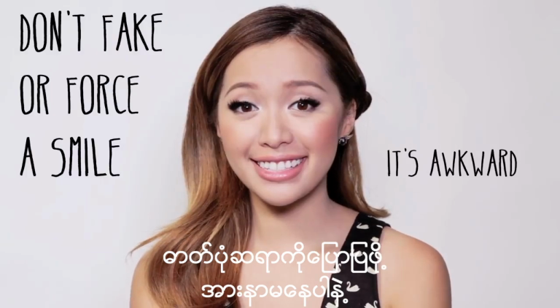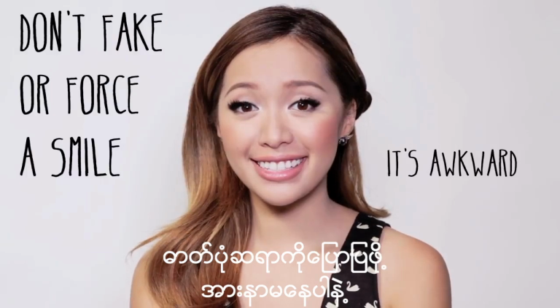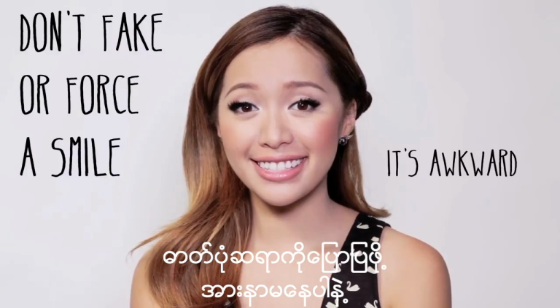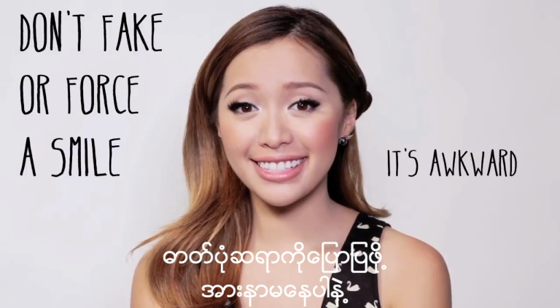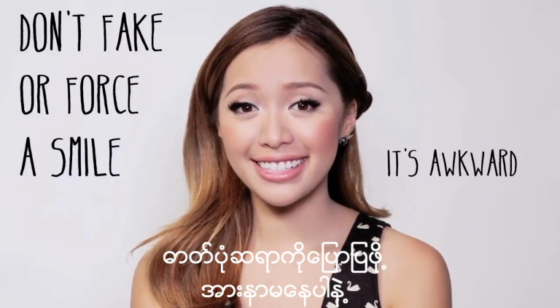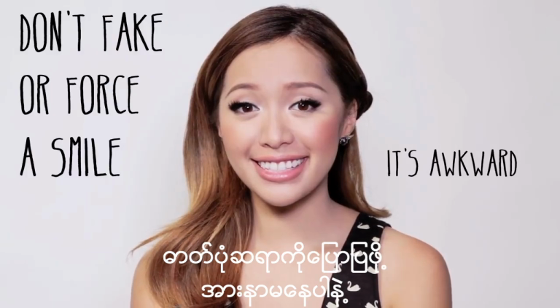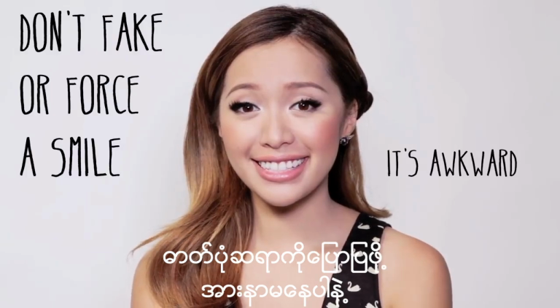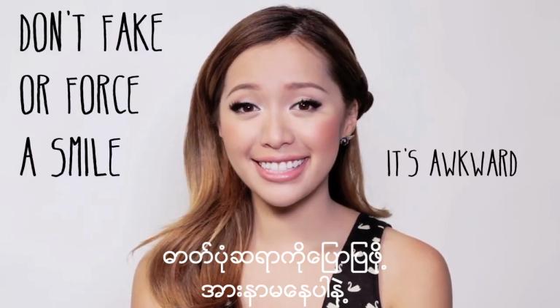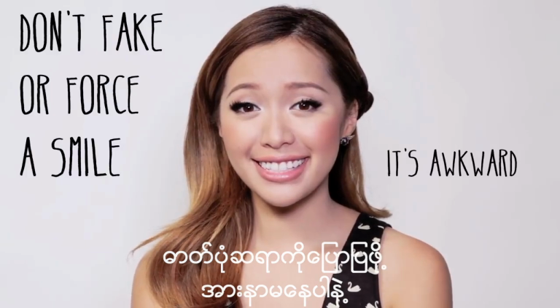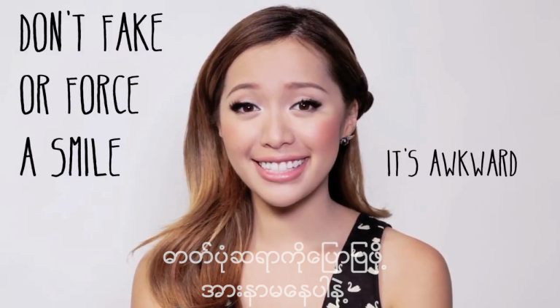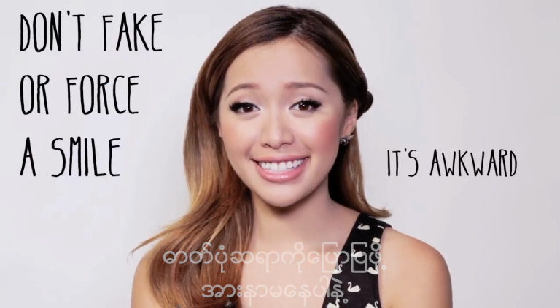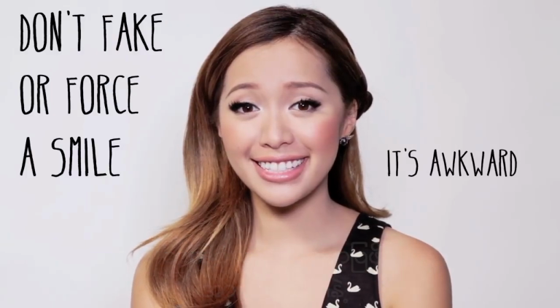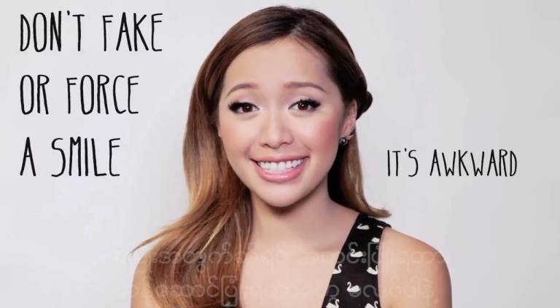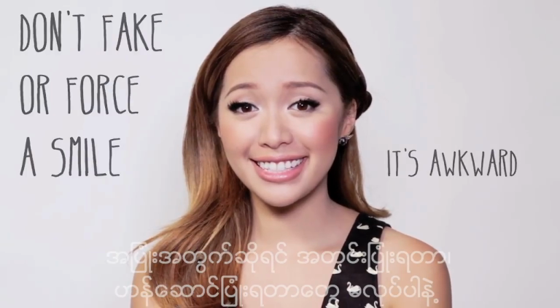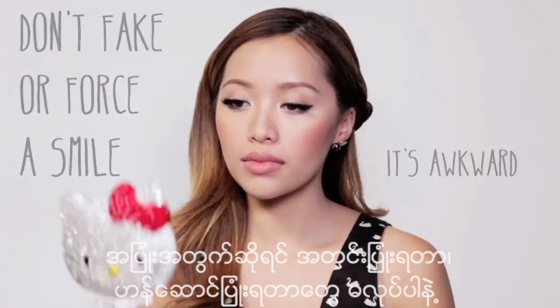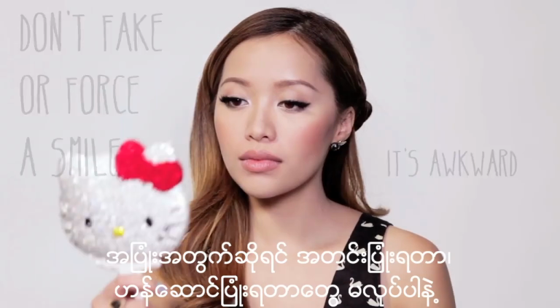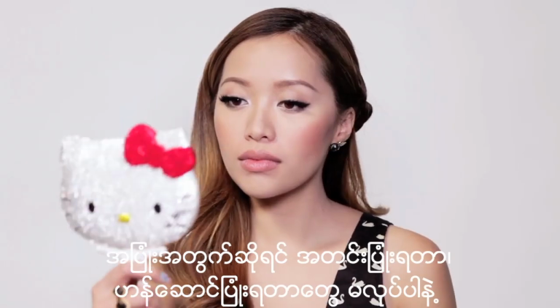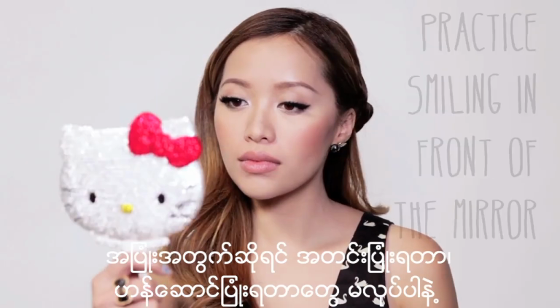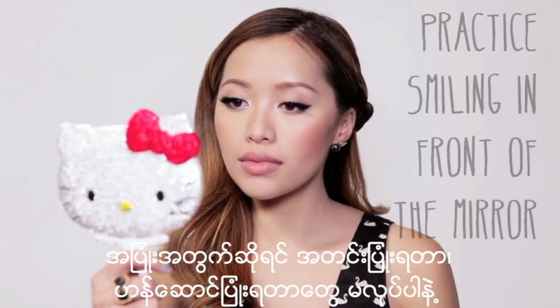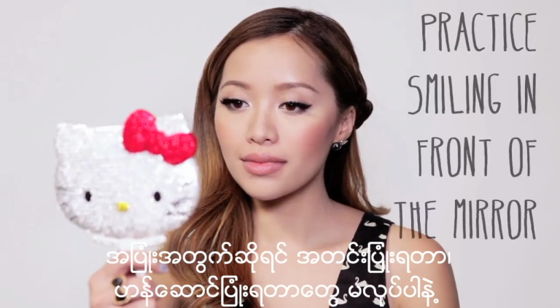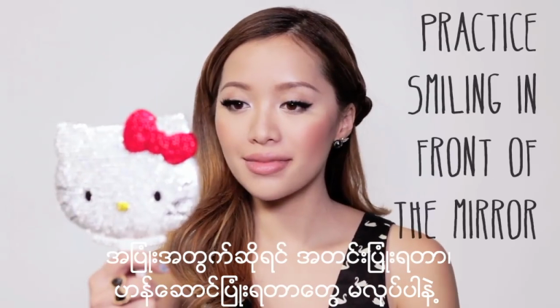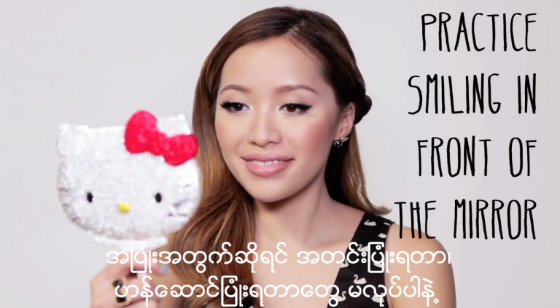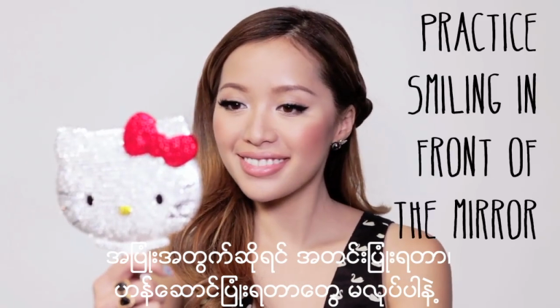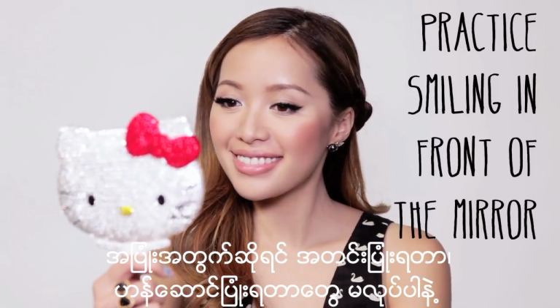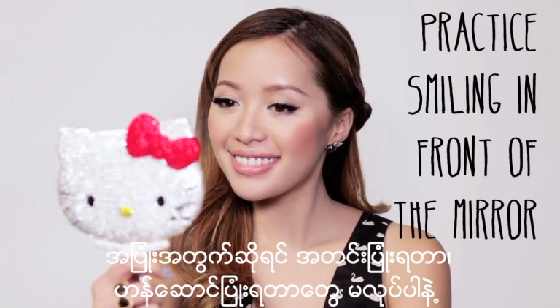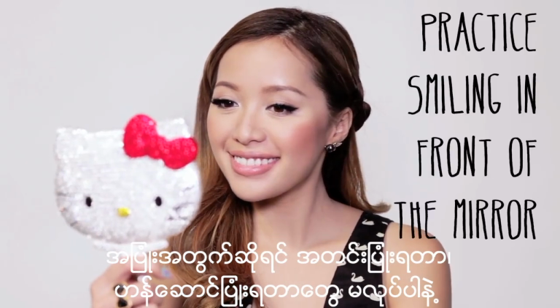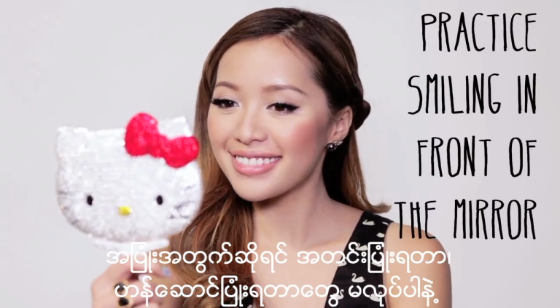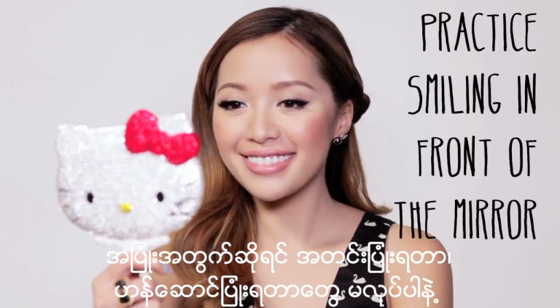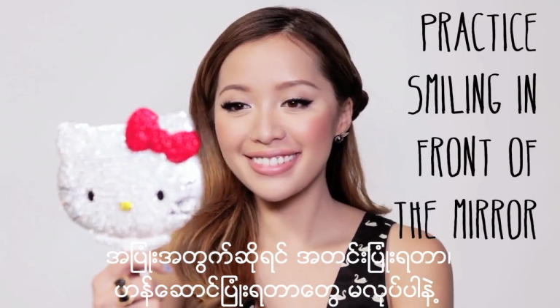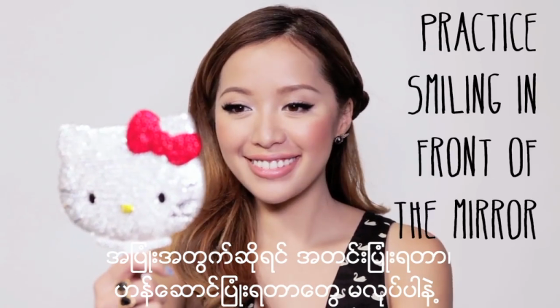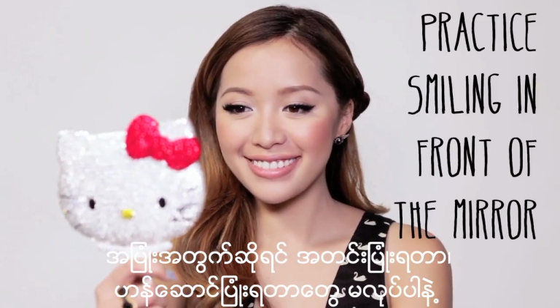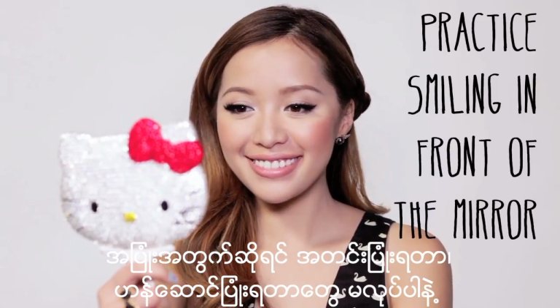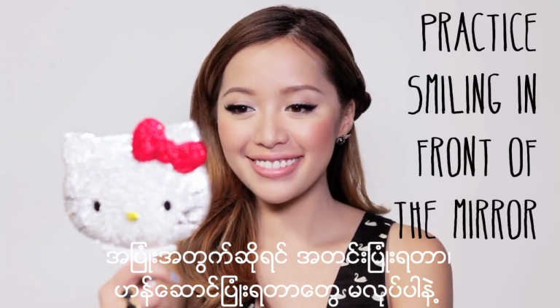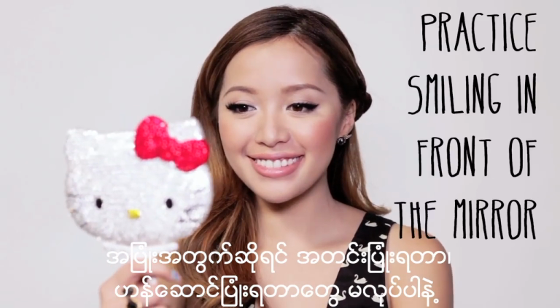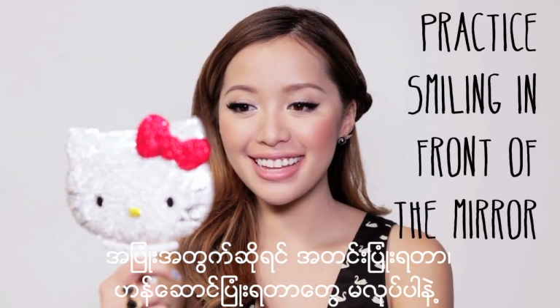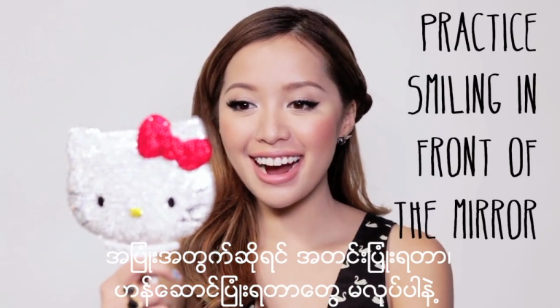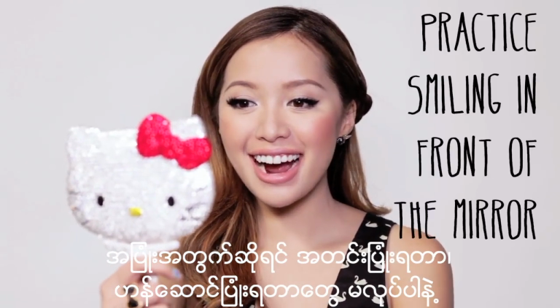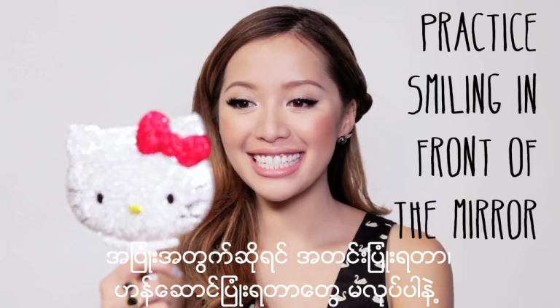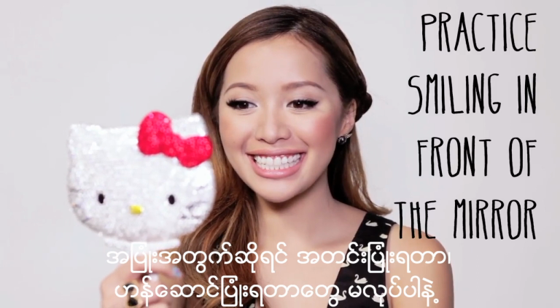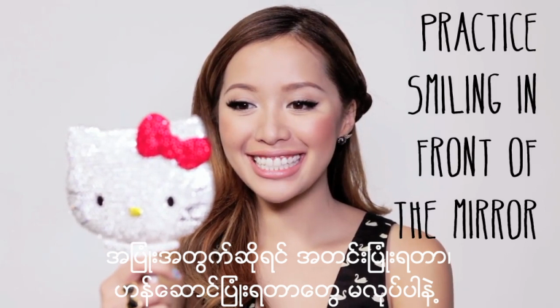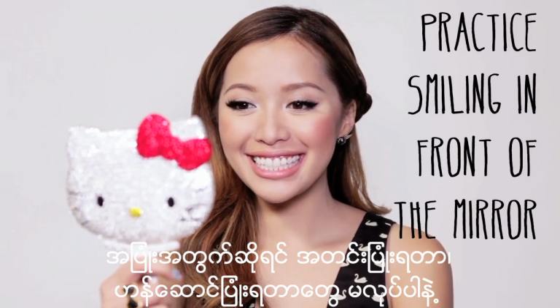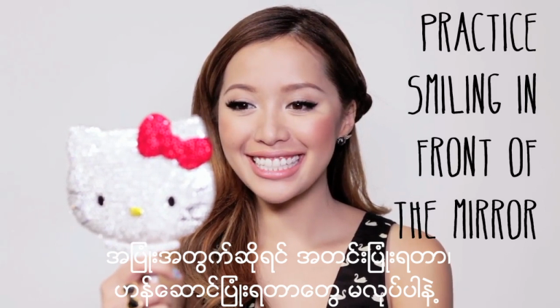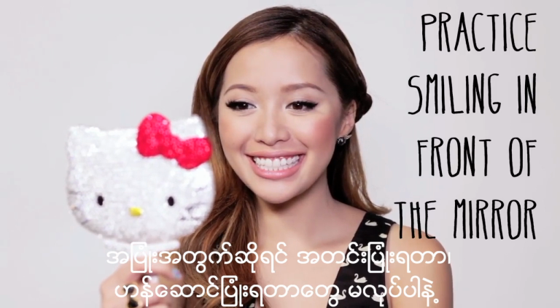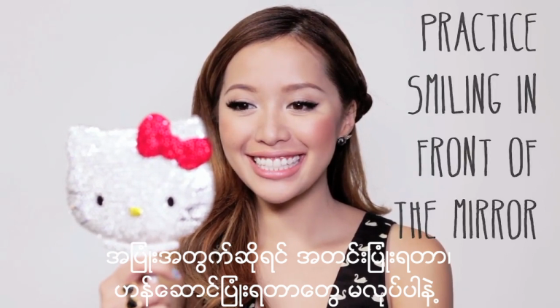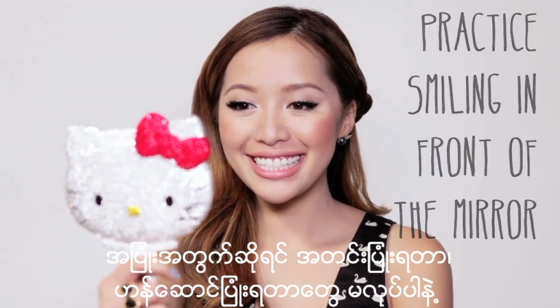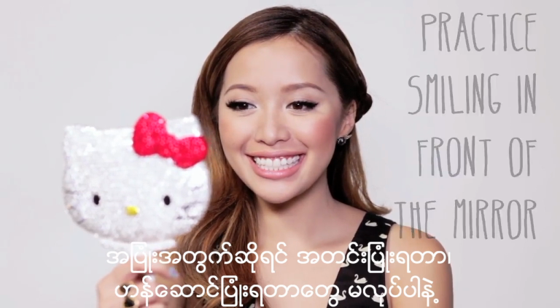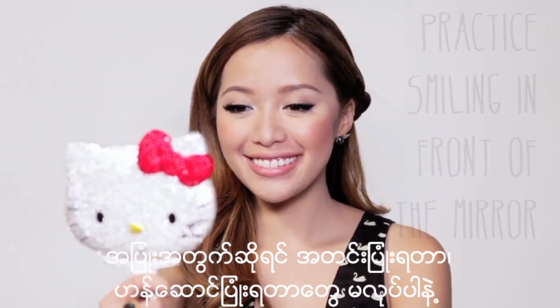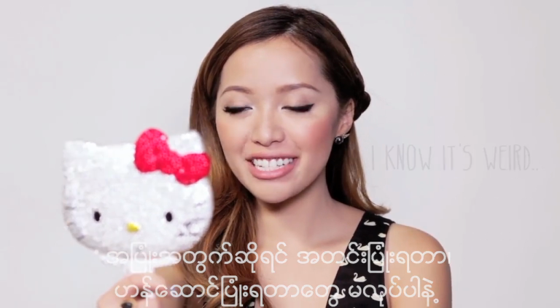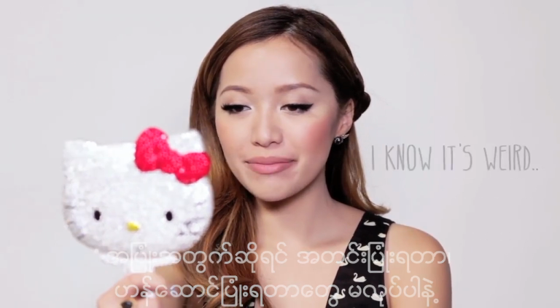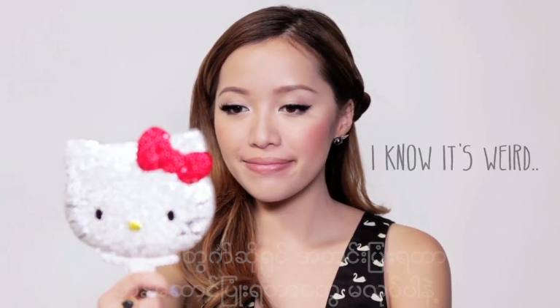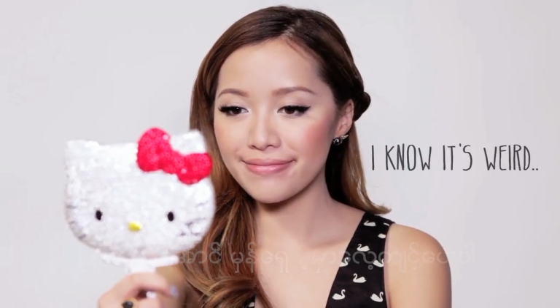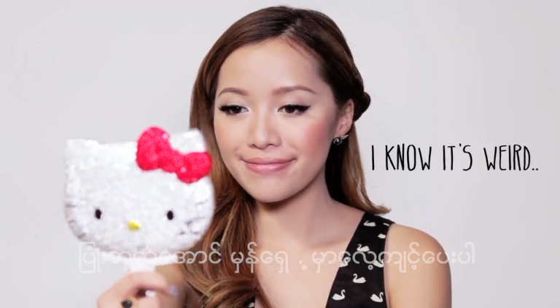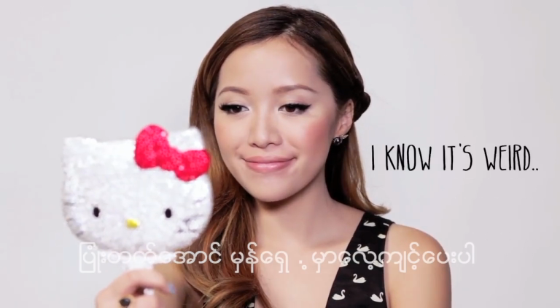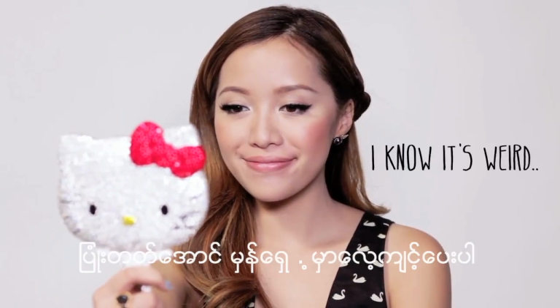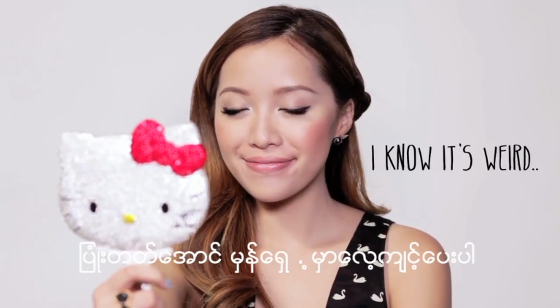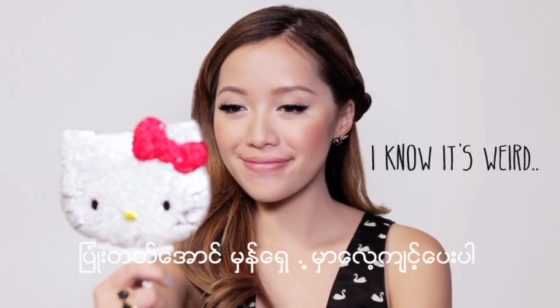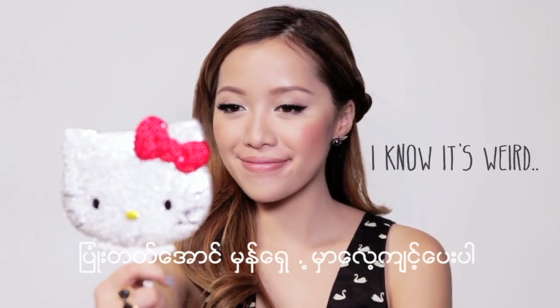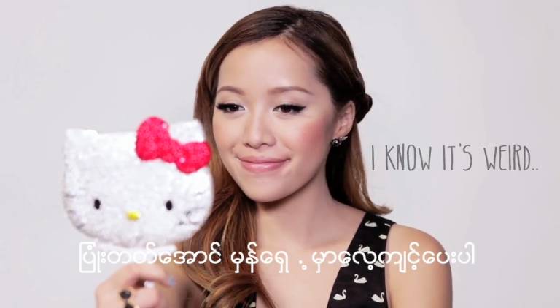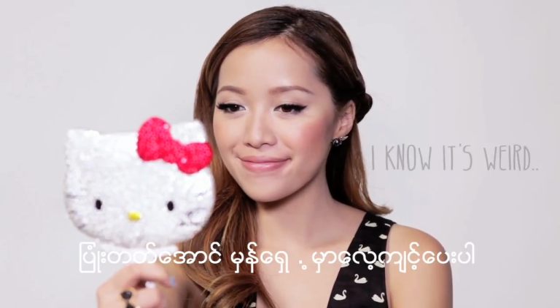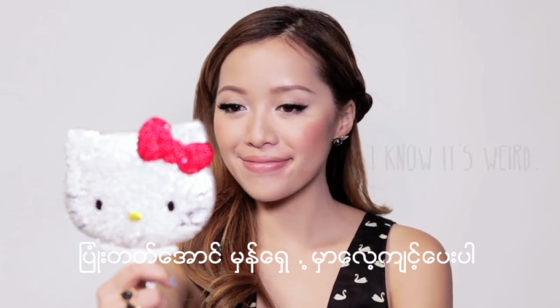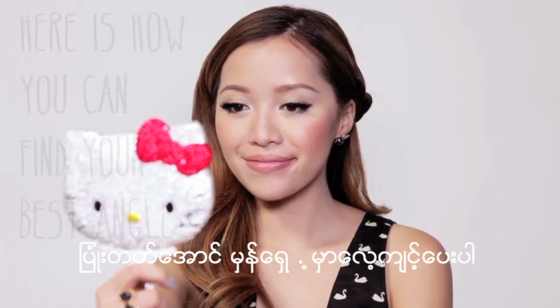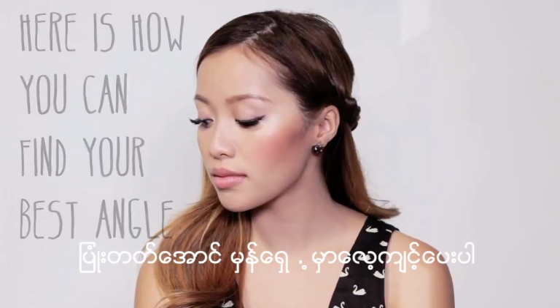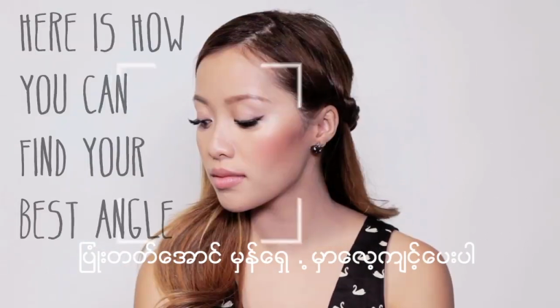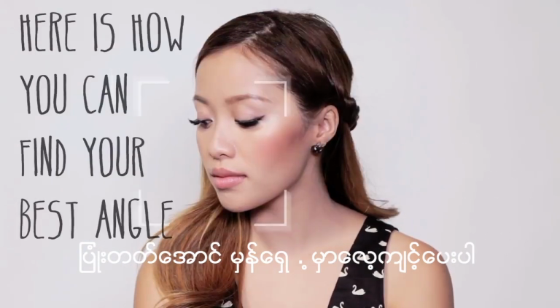When it comes to smiling, try not to force it, or even worse, fake a smile. Practice smiling in front of the mirror.